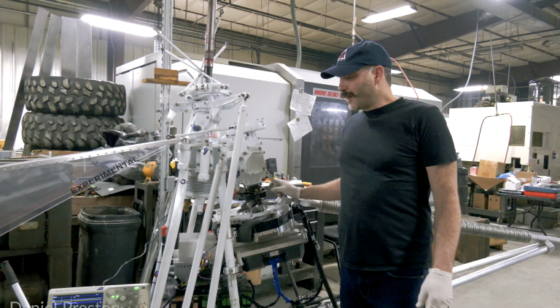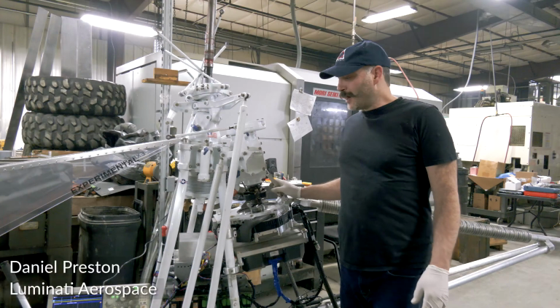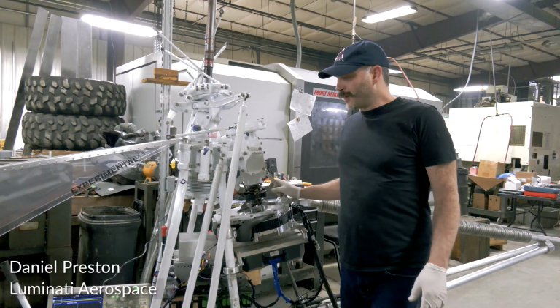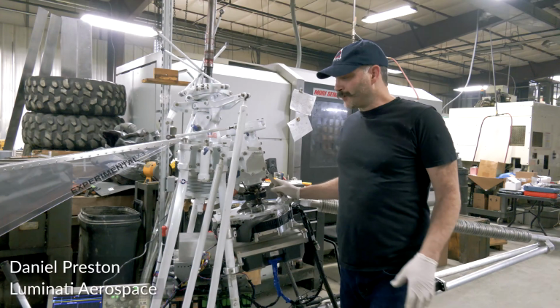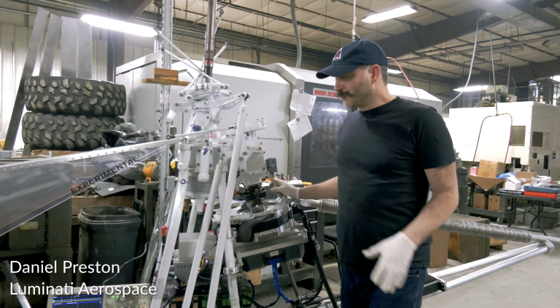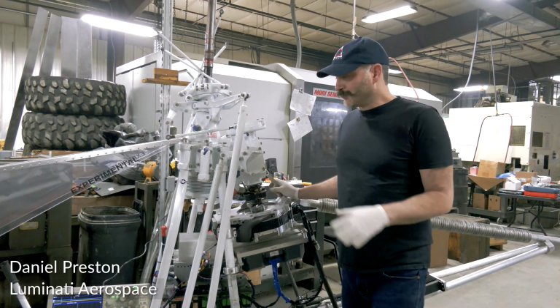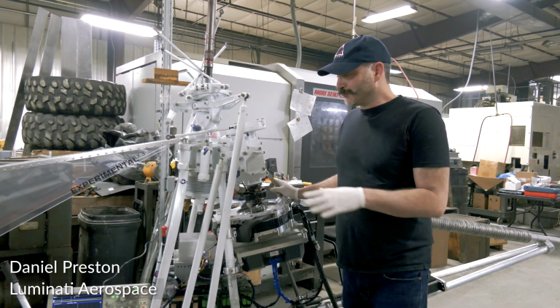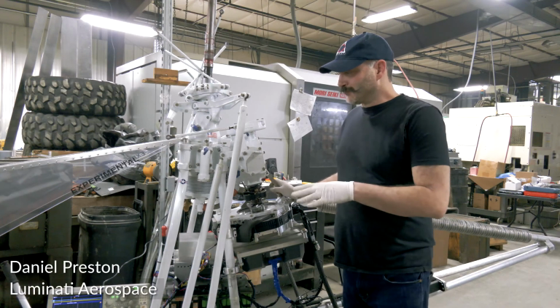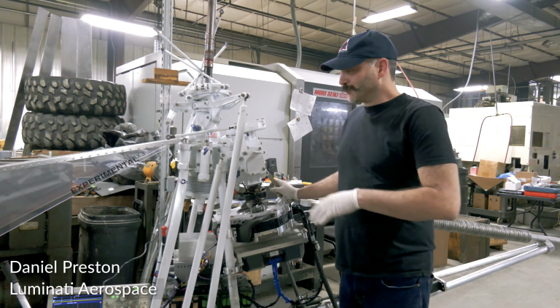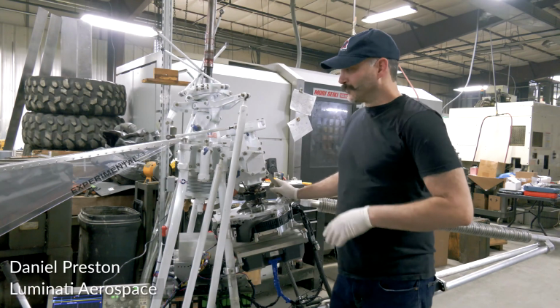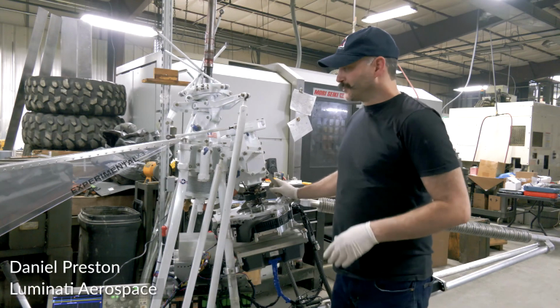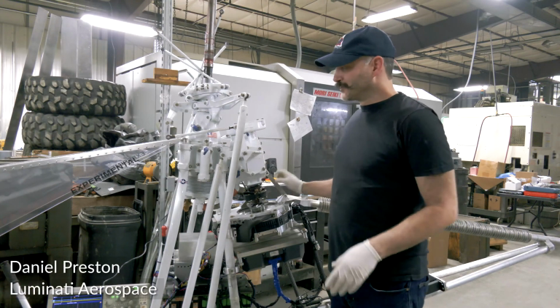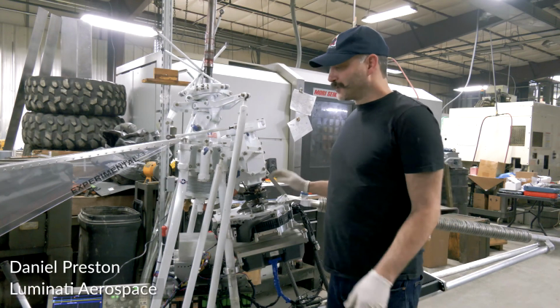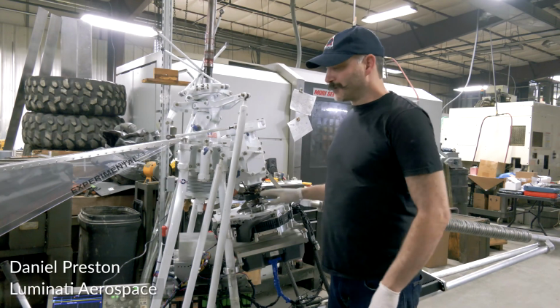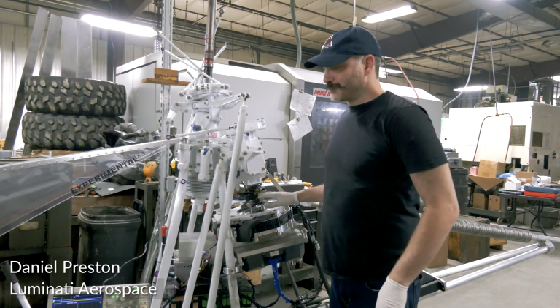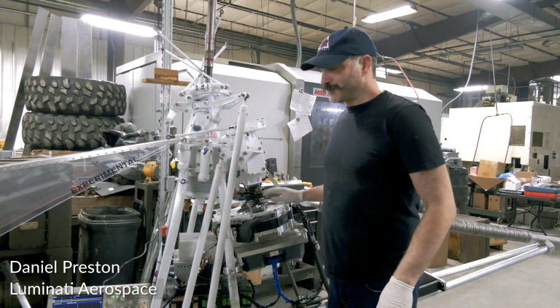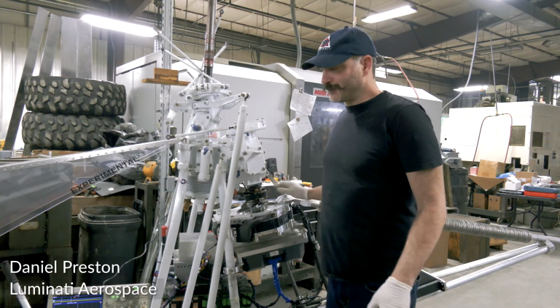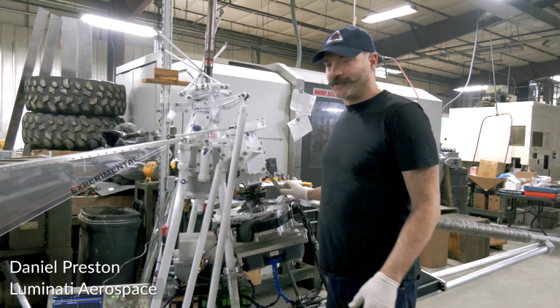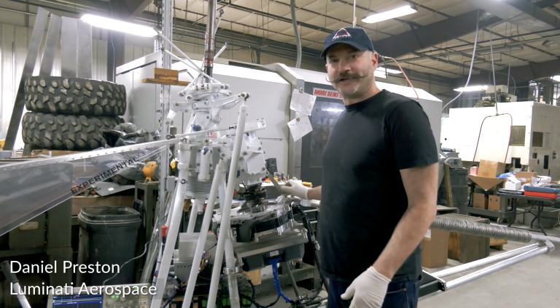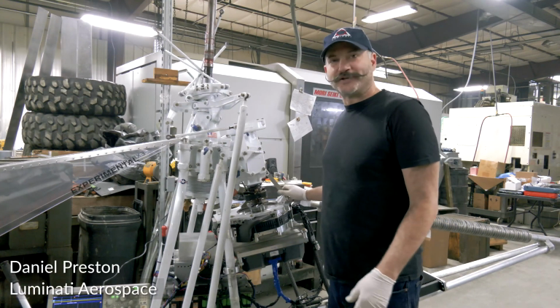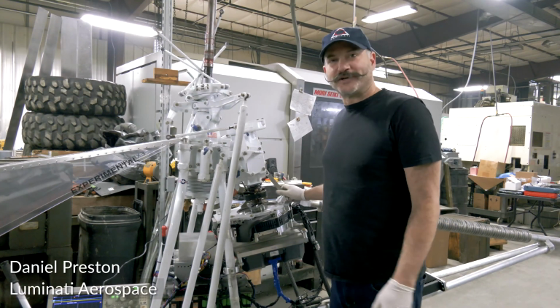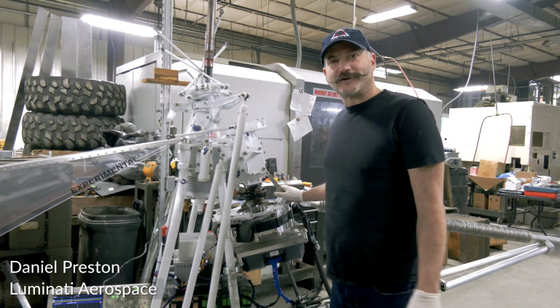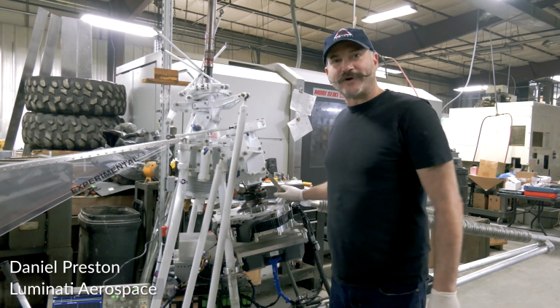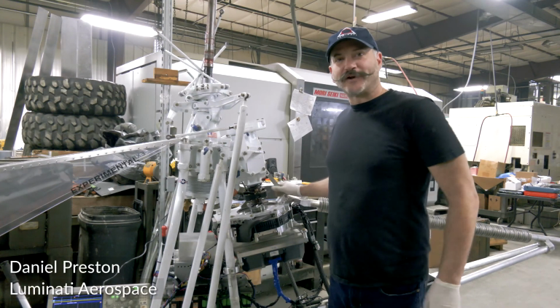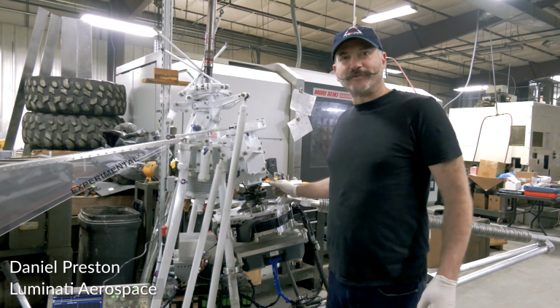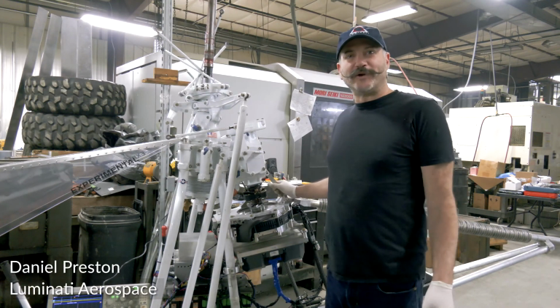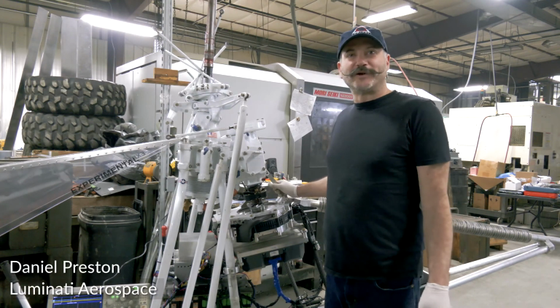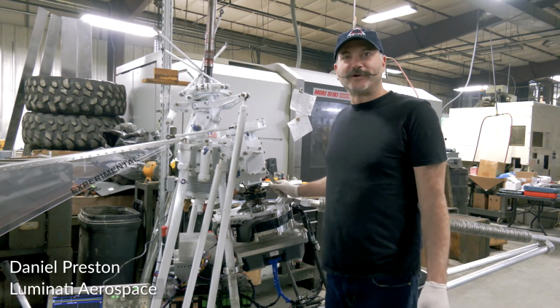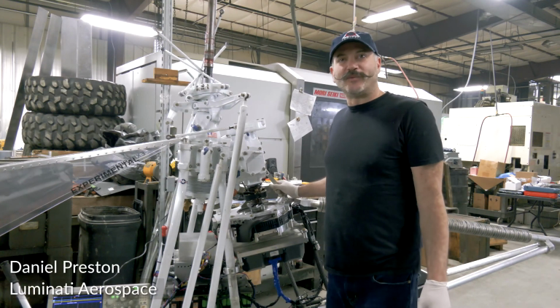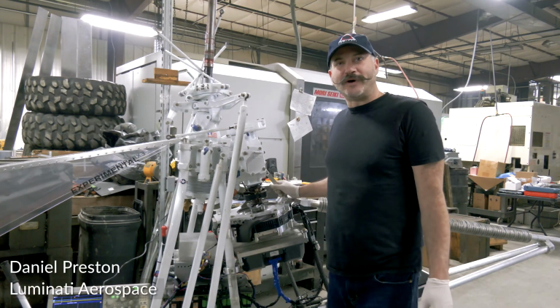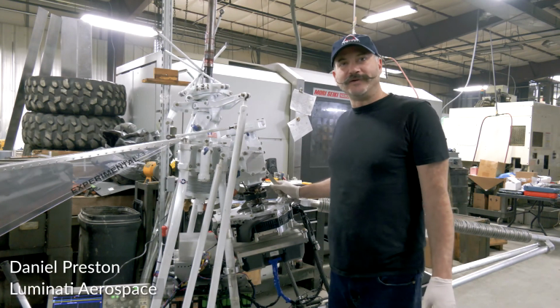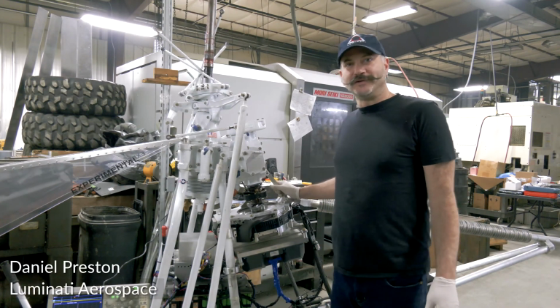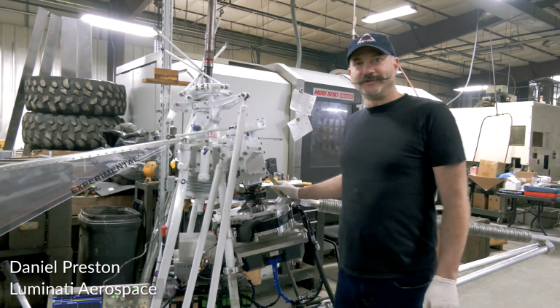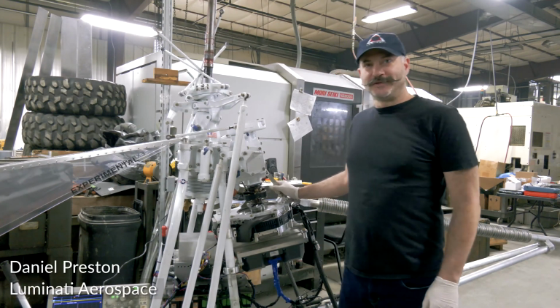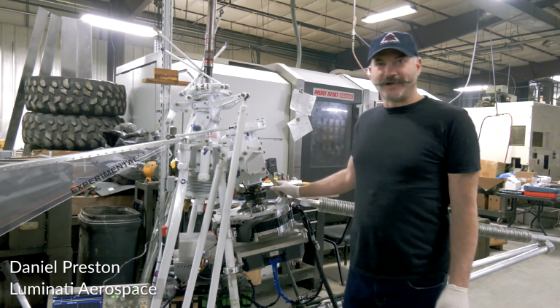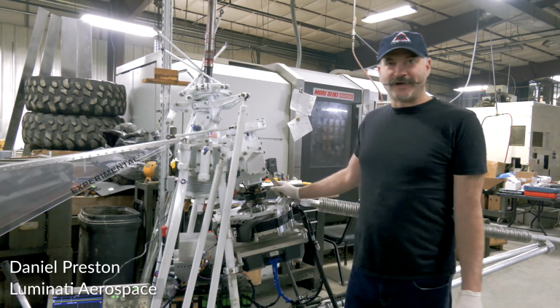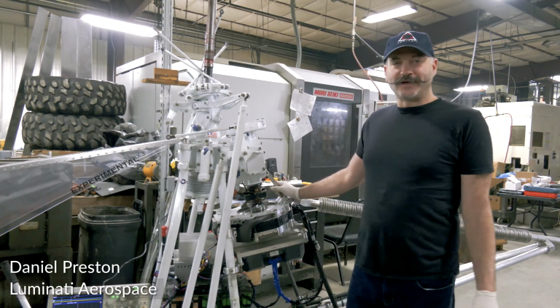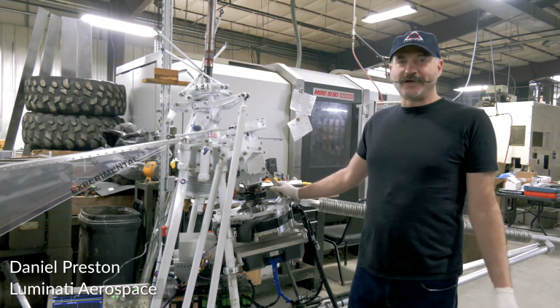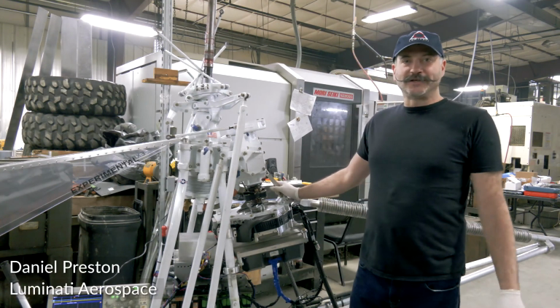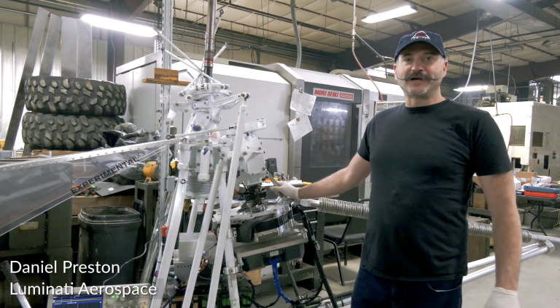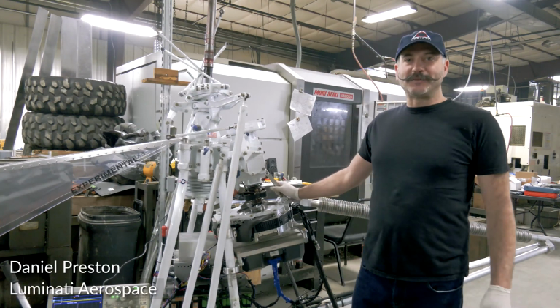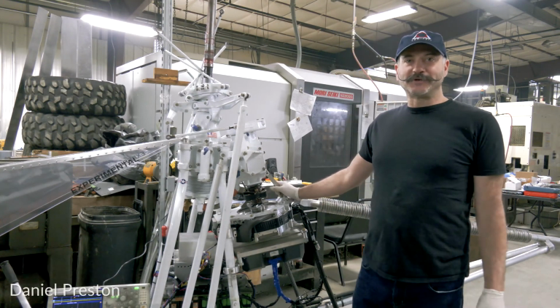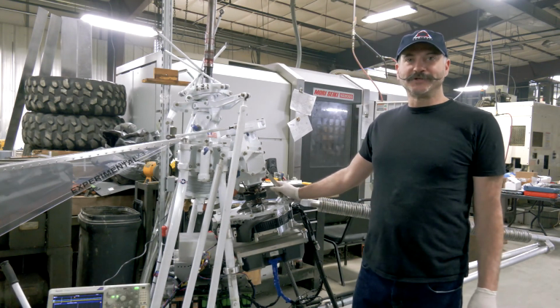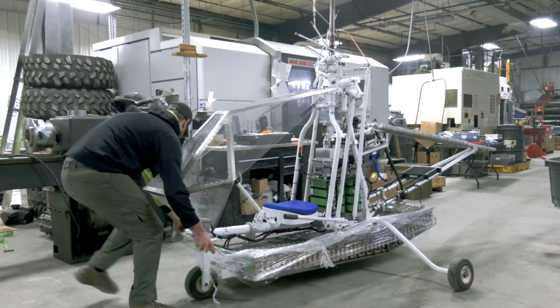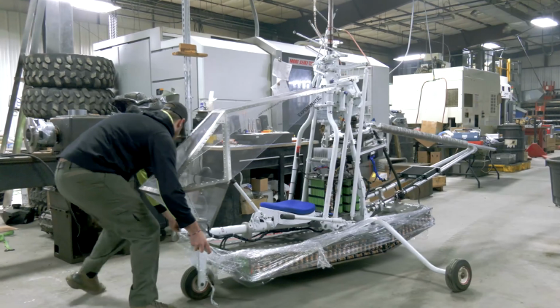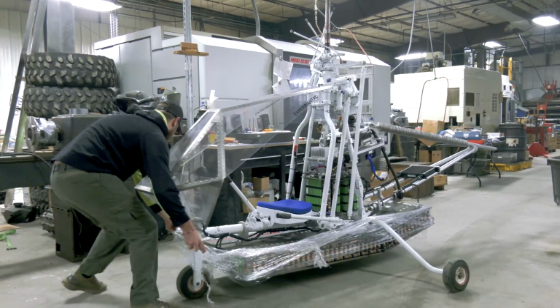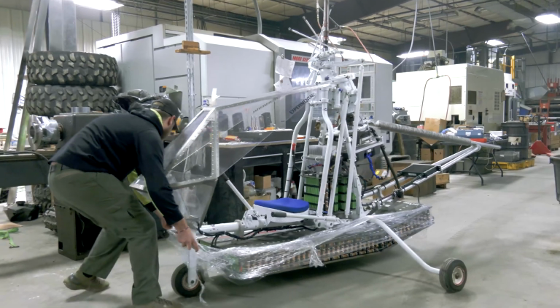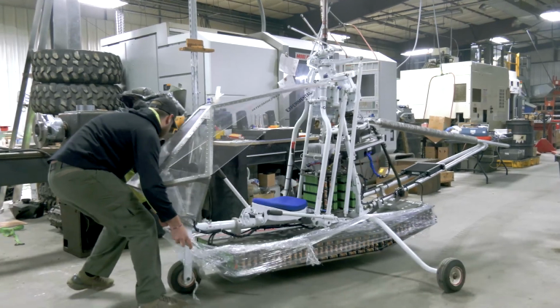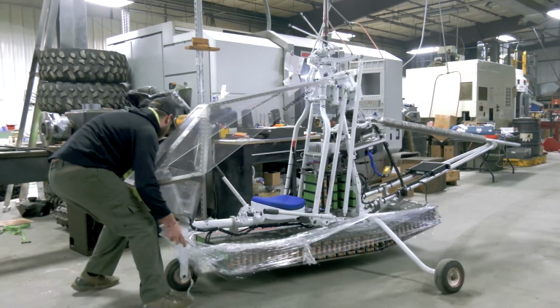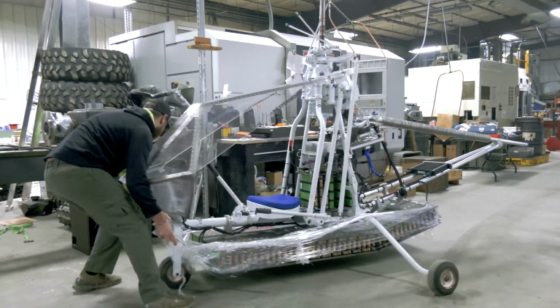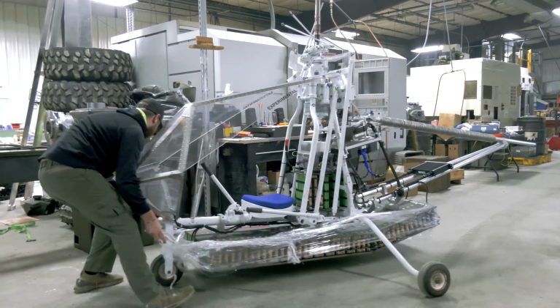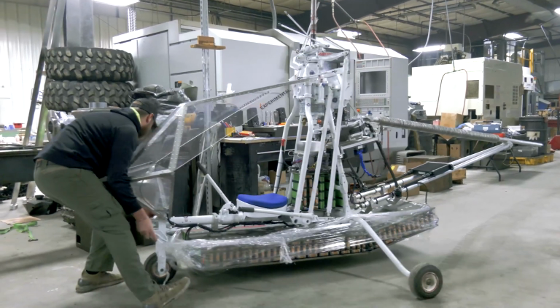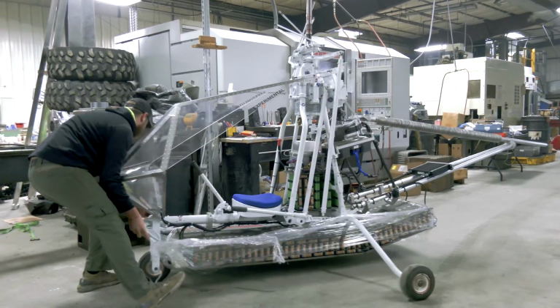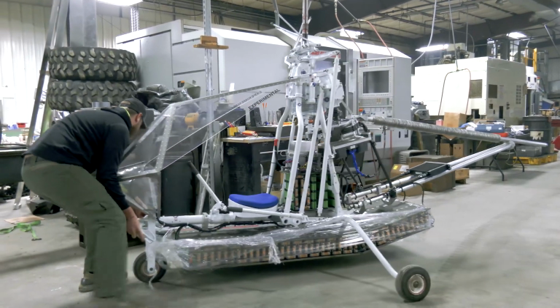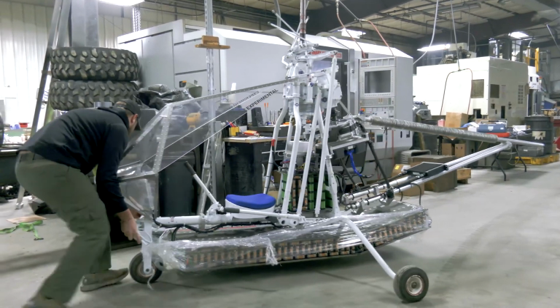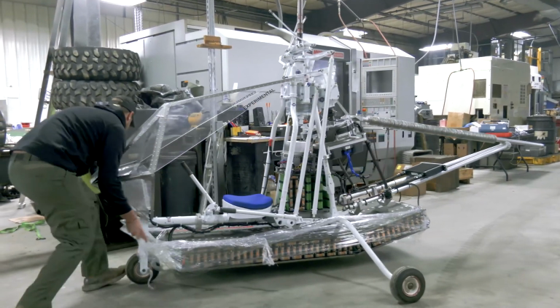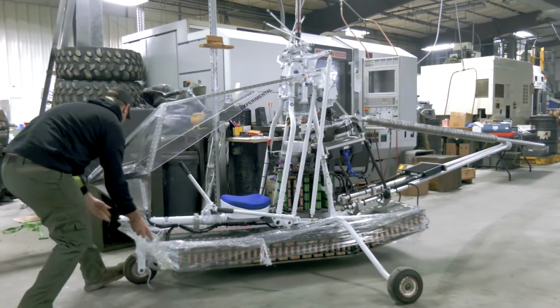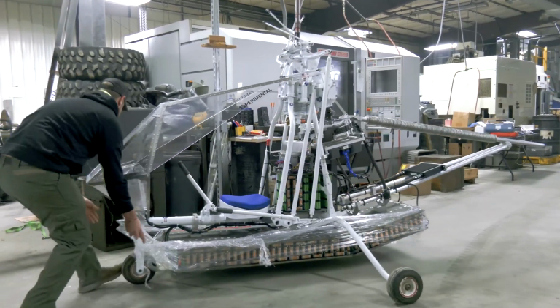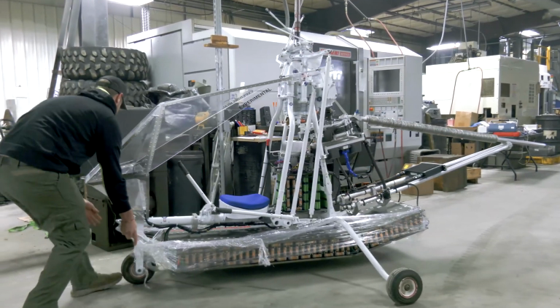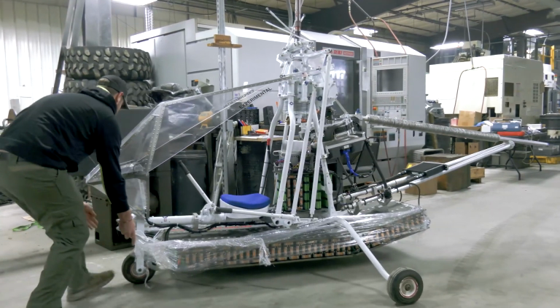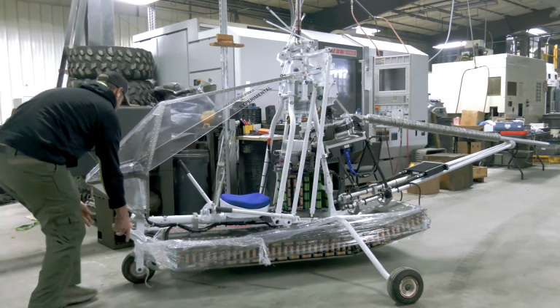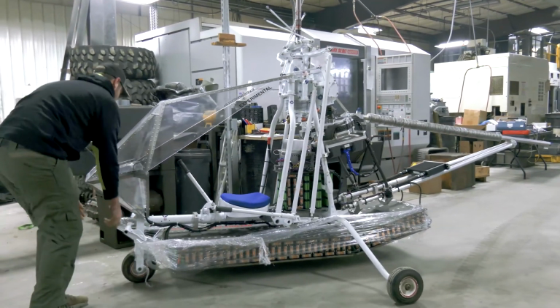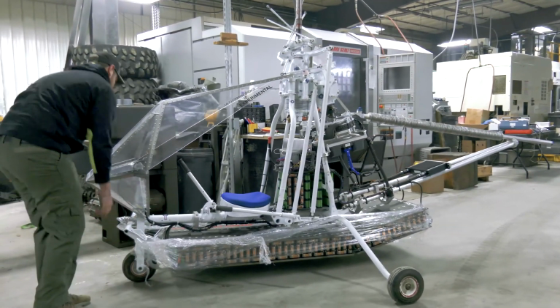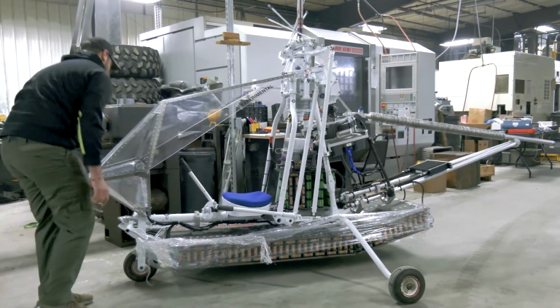What you saw is our Electric Record Breaker 1 helicopter. It's a coaxial, counter-rotating helicopter.